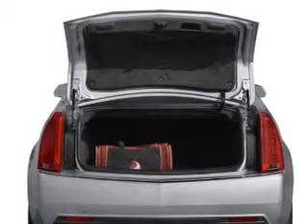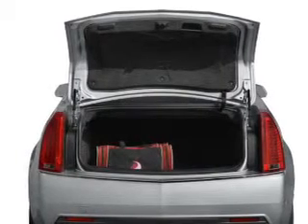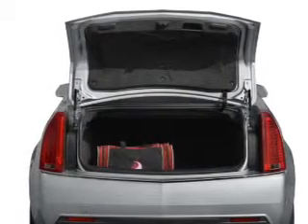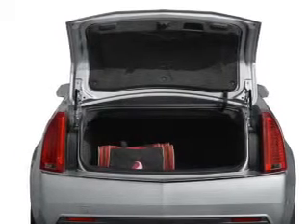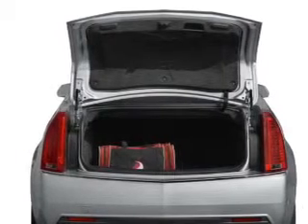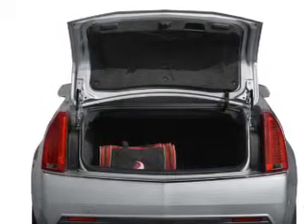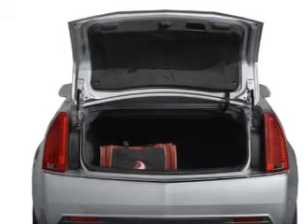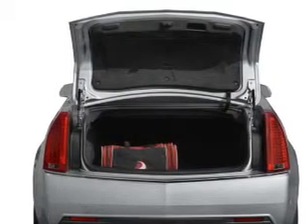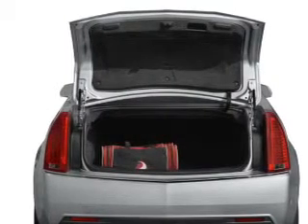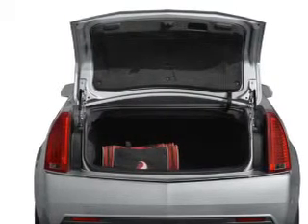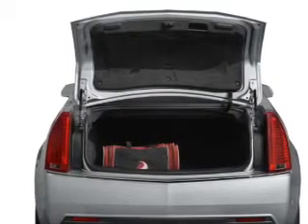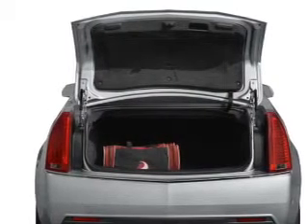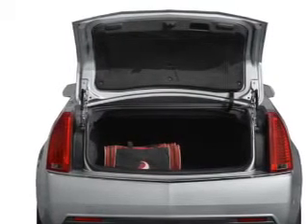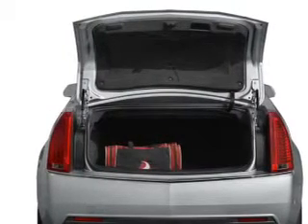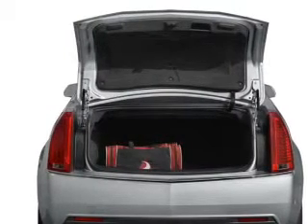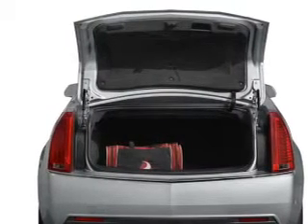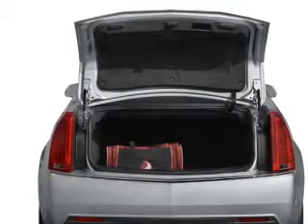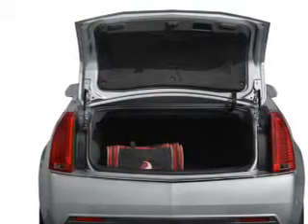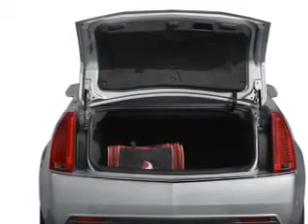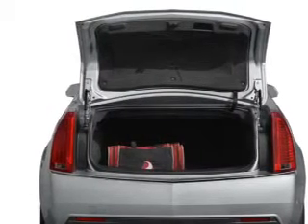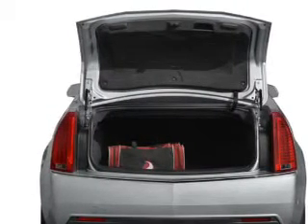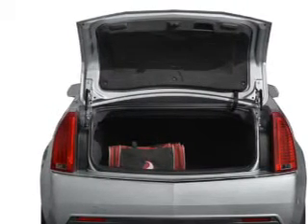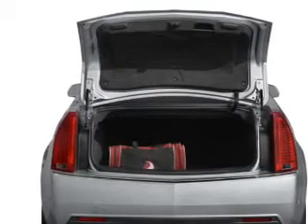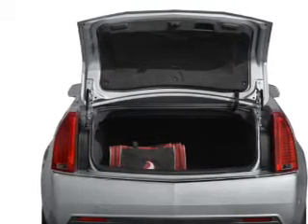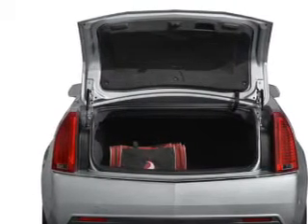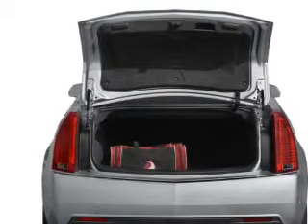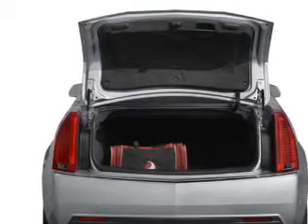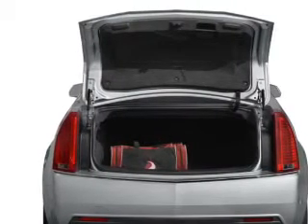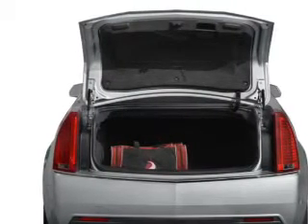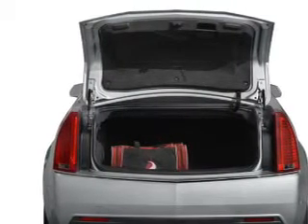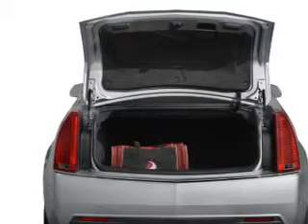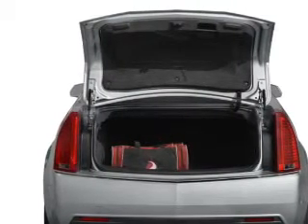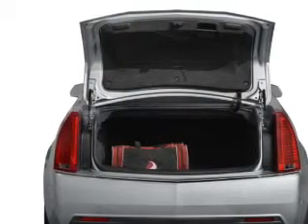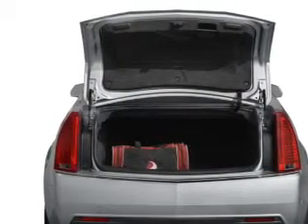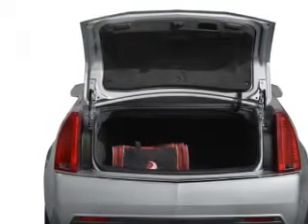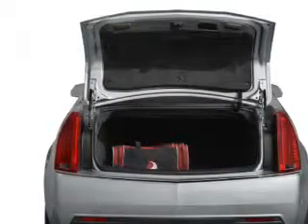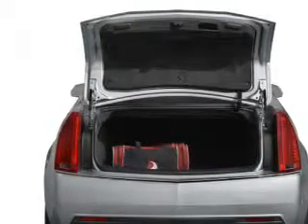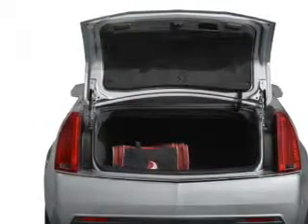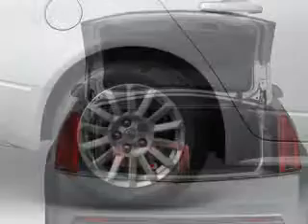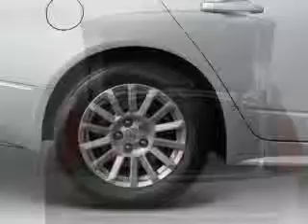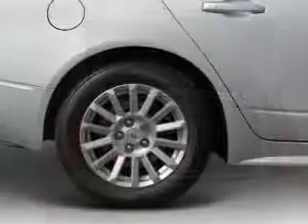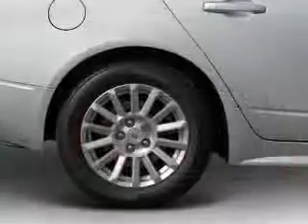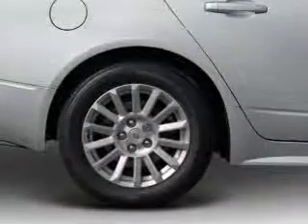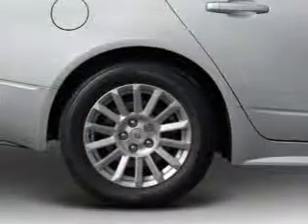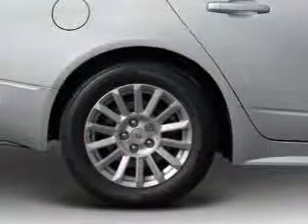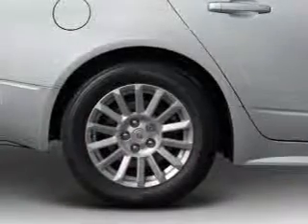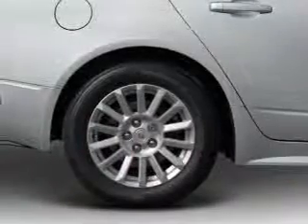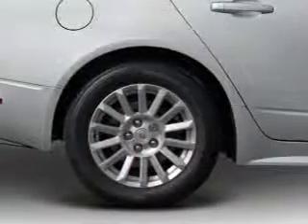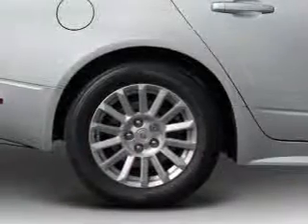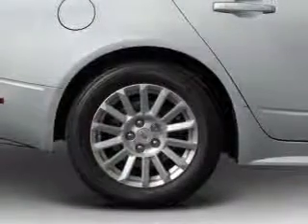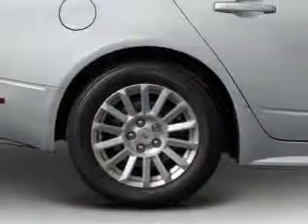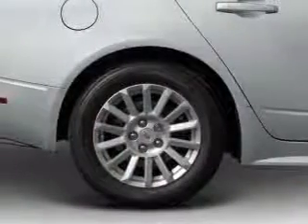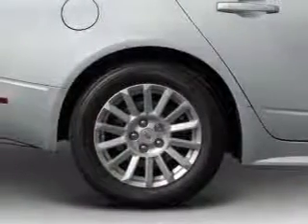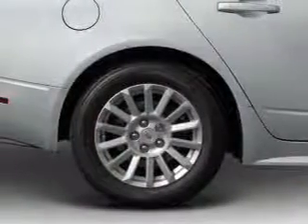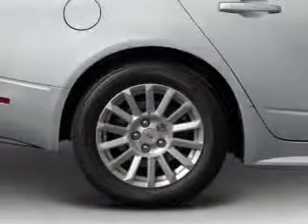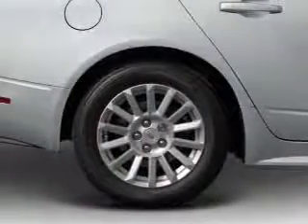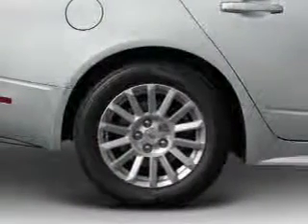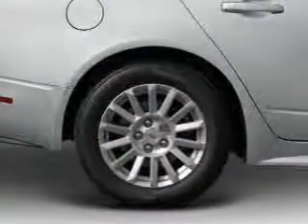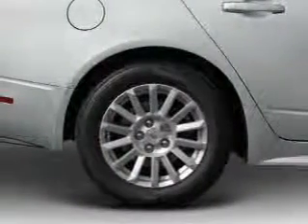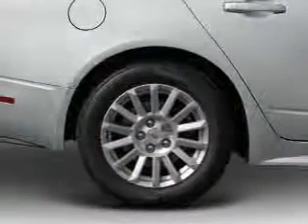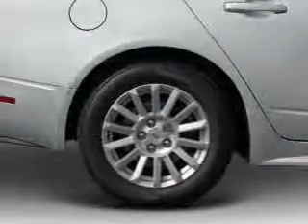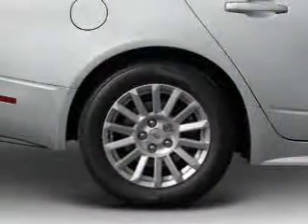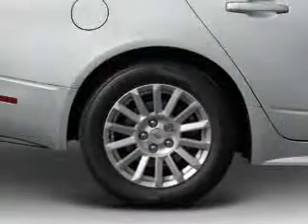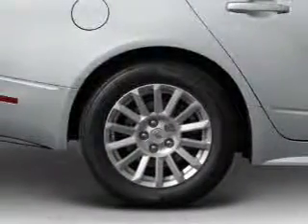Treat yourself to the splendor of a premium sound system. Brake safely with the anti-lock braking system, and memory settings make for a more comfortable ride.